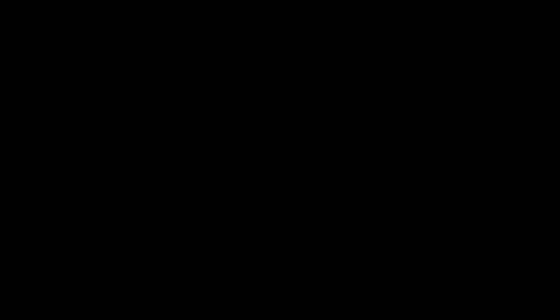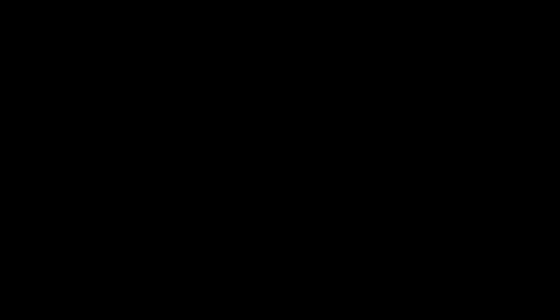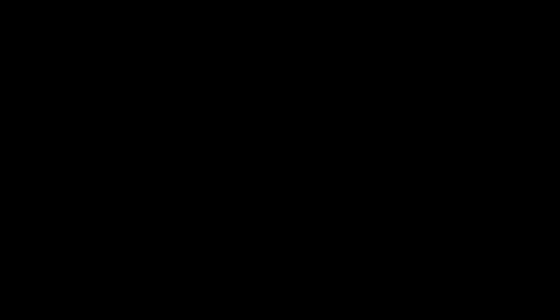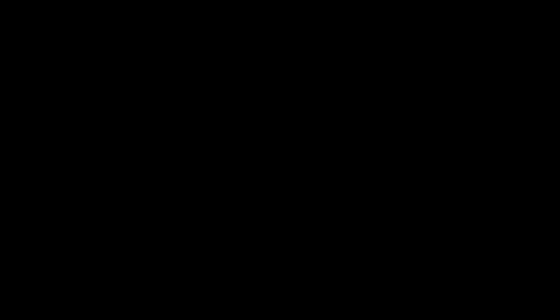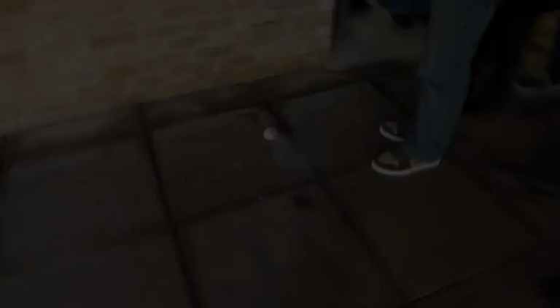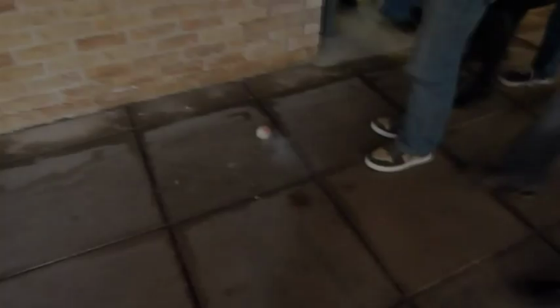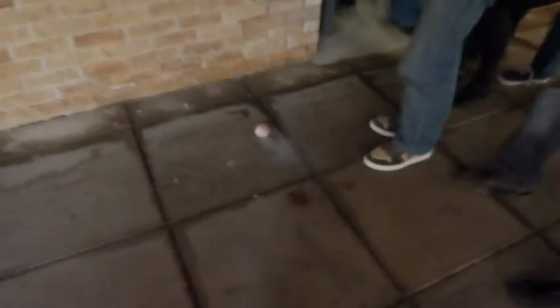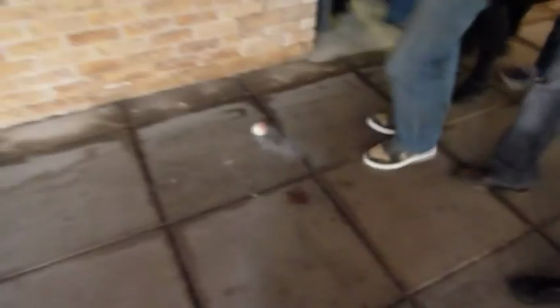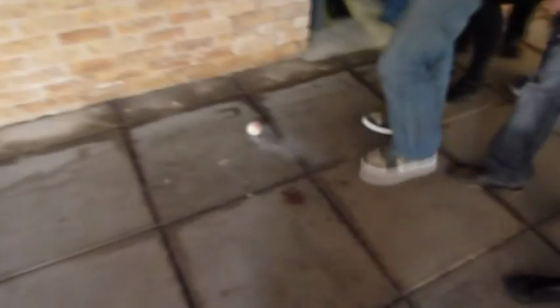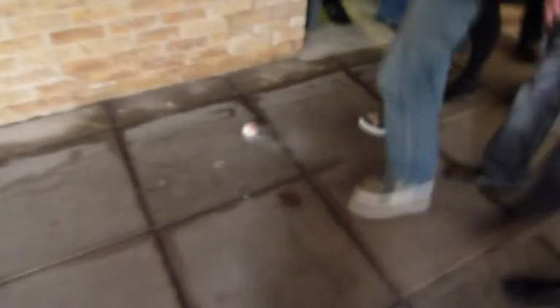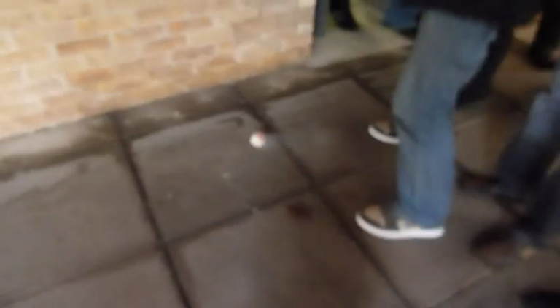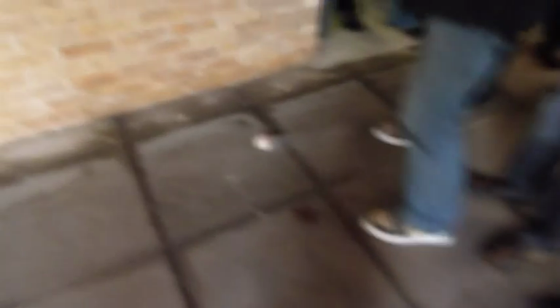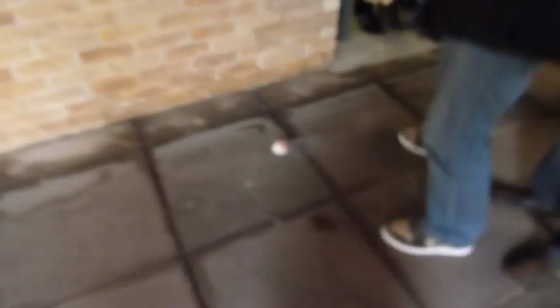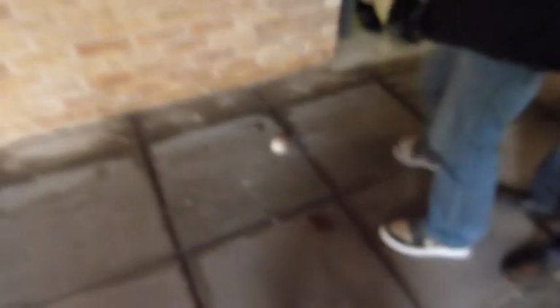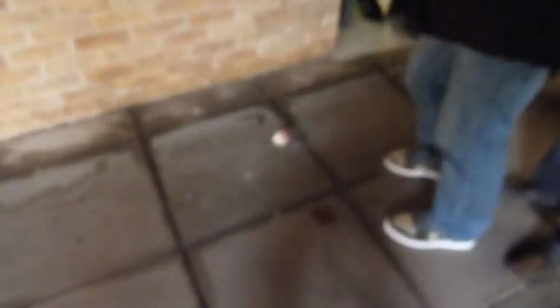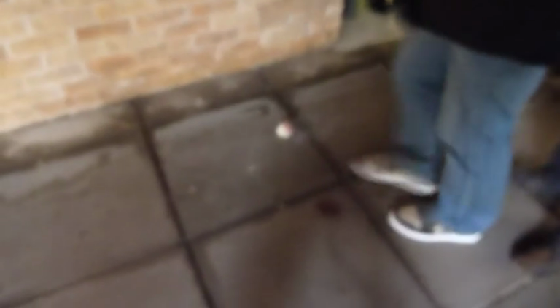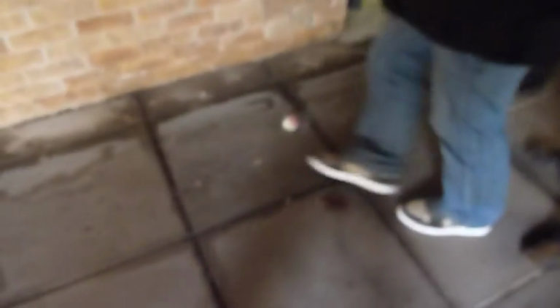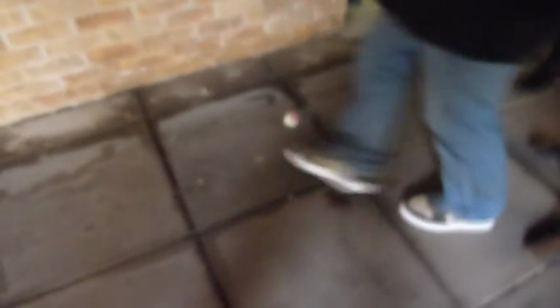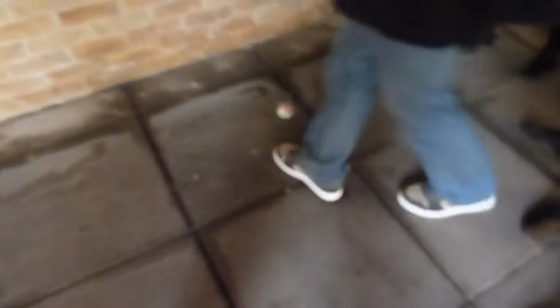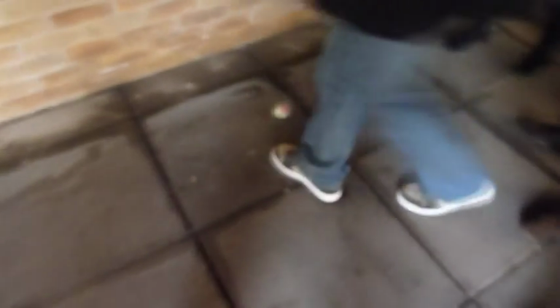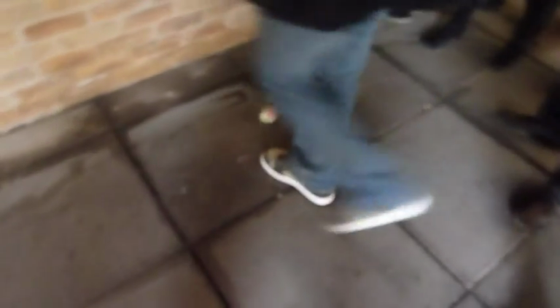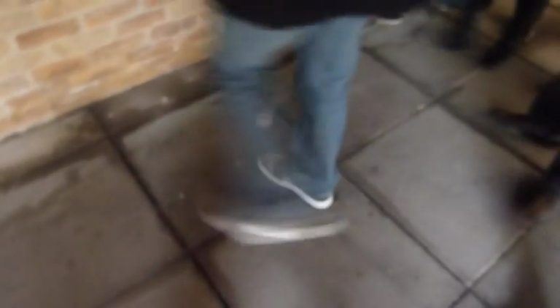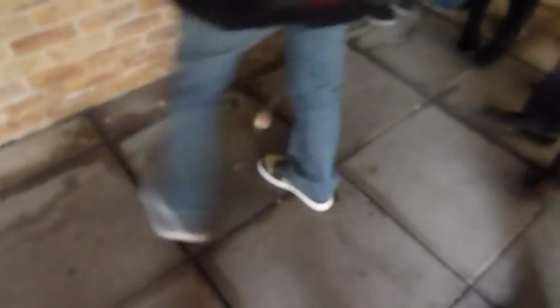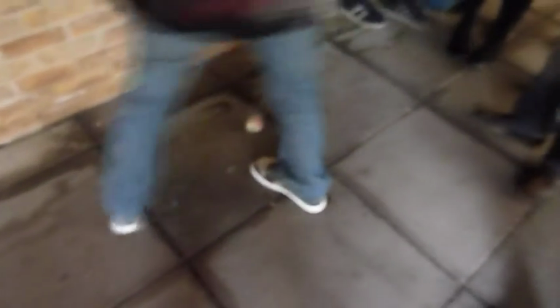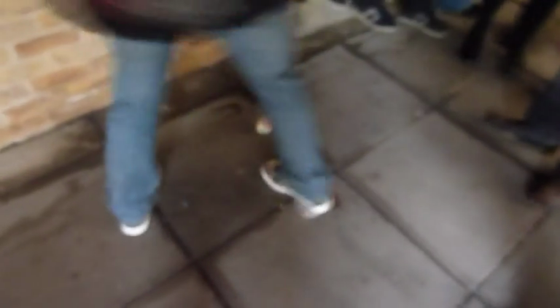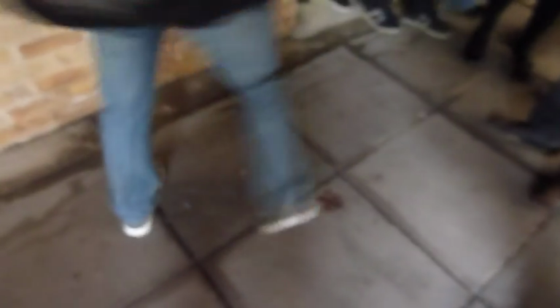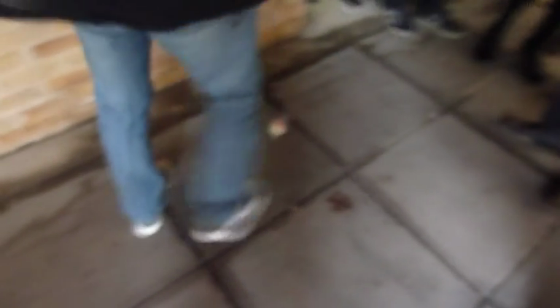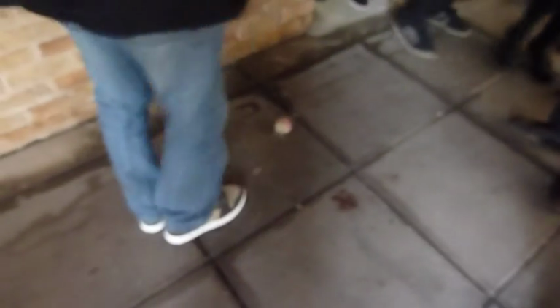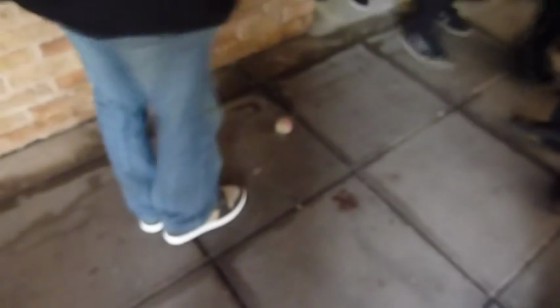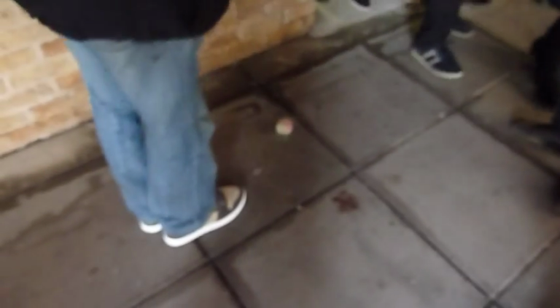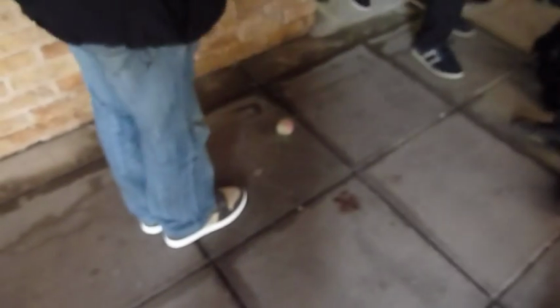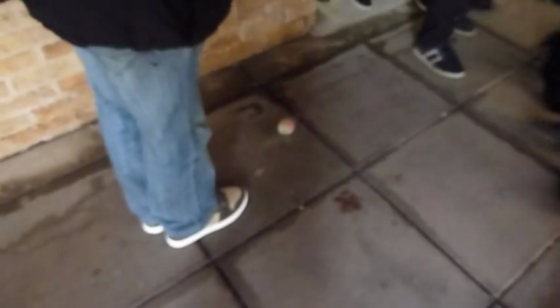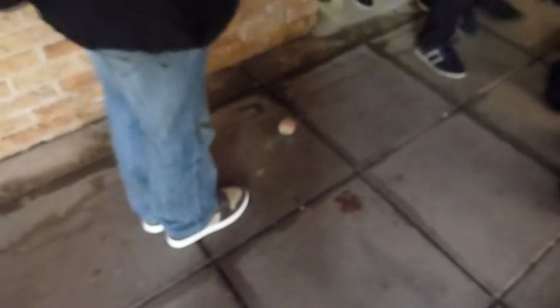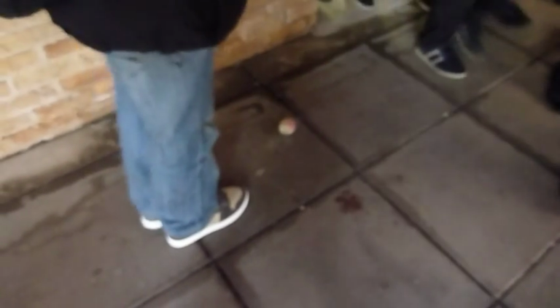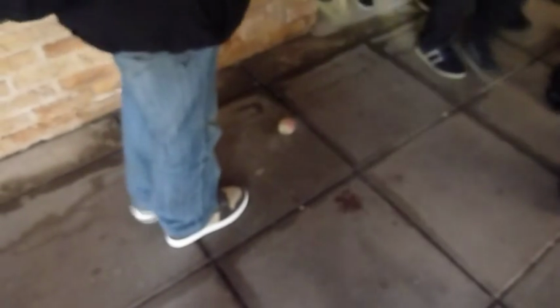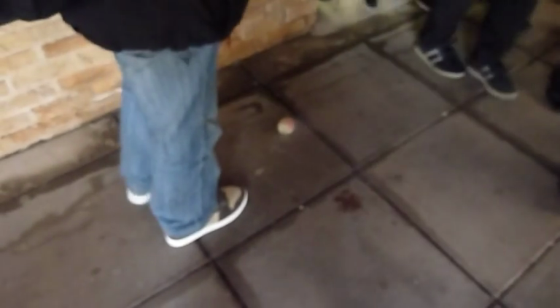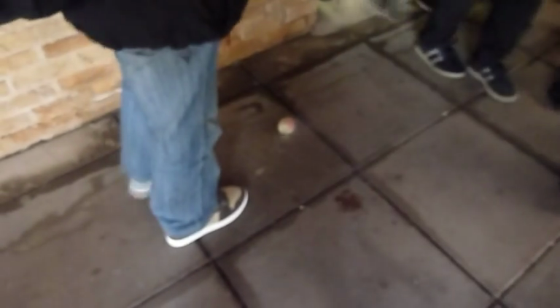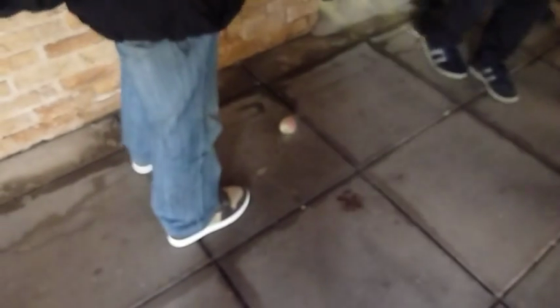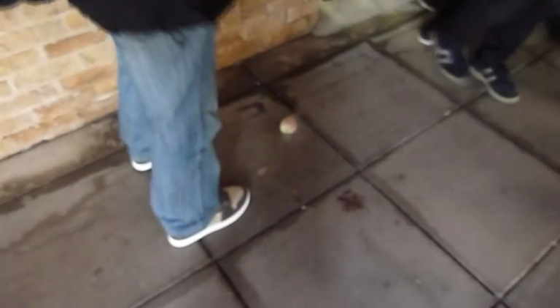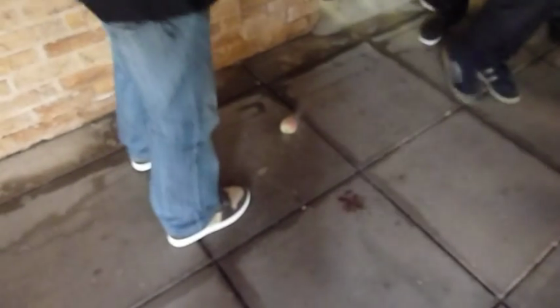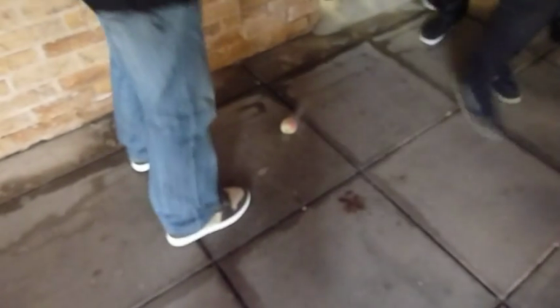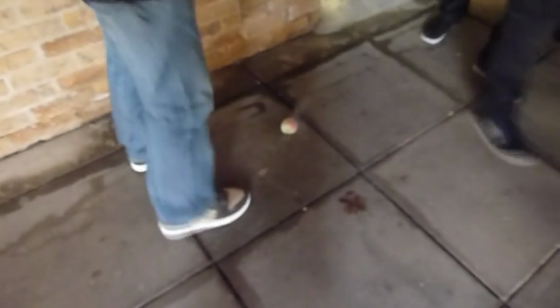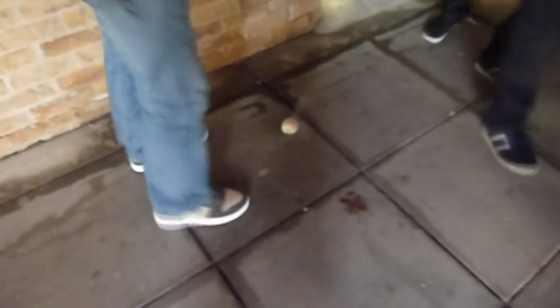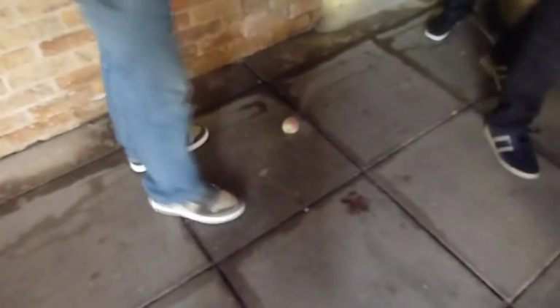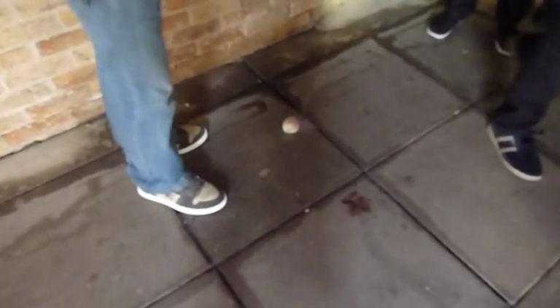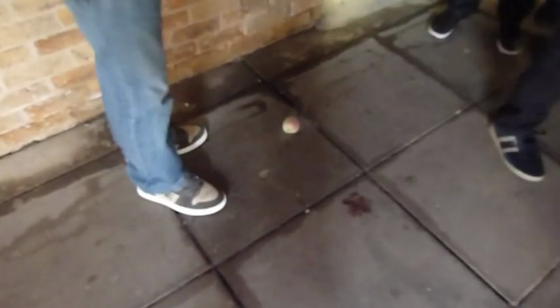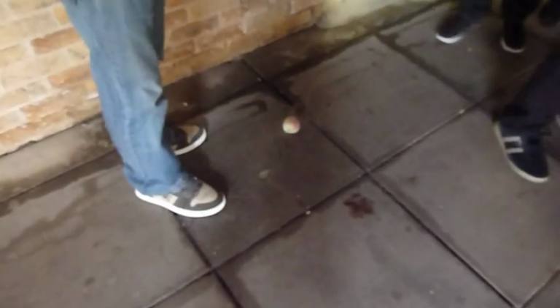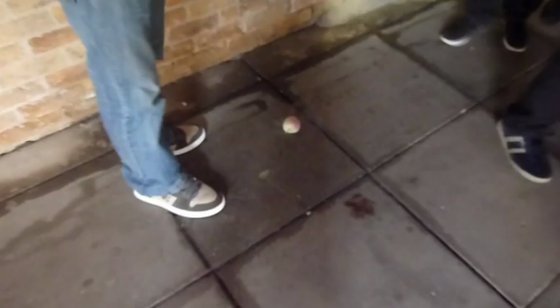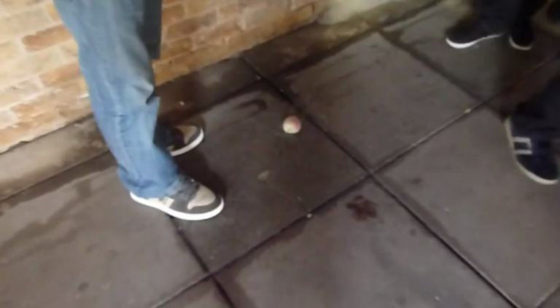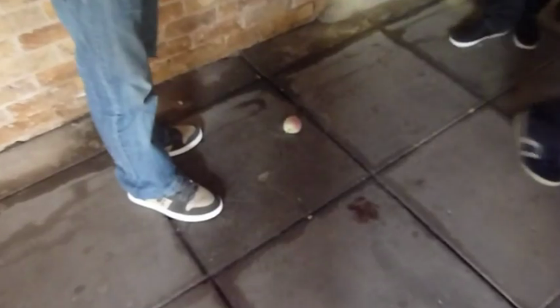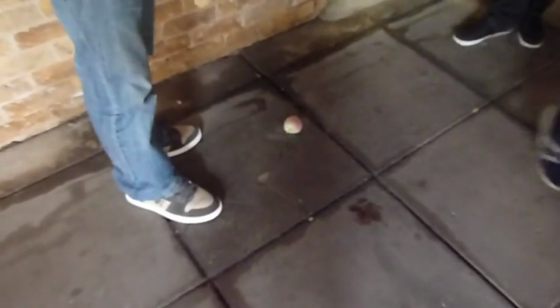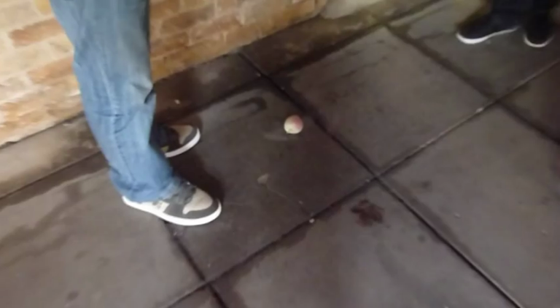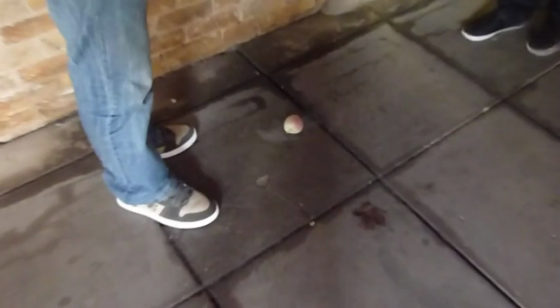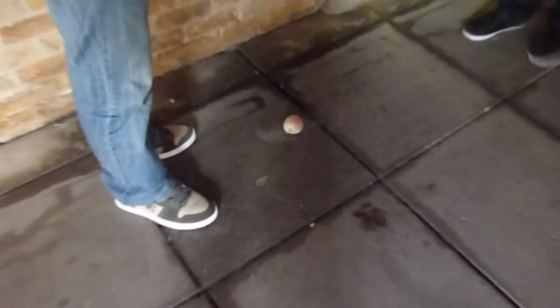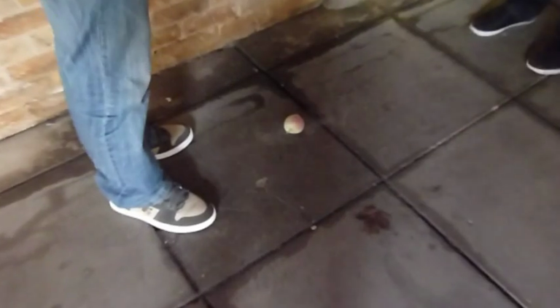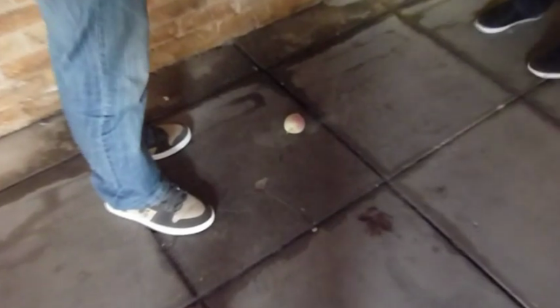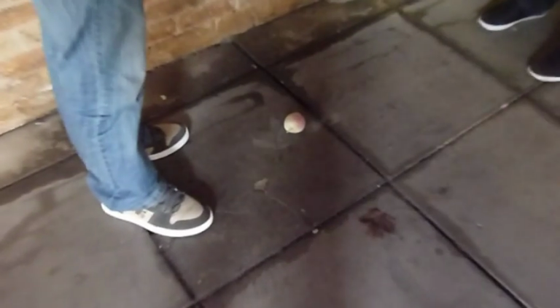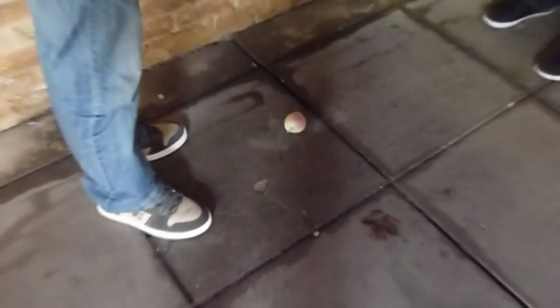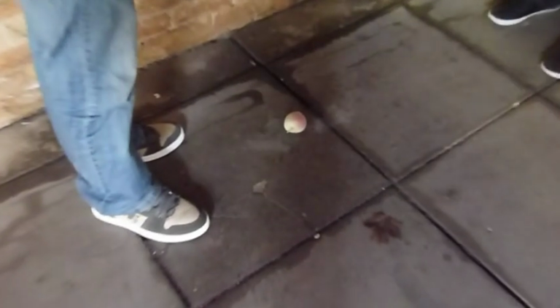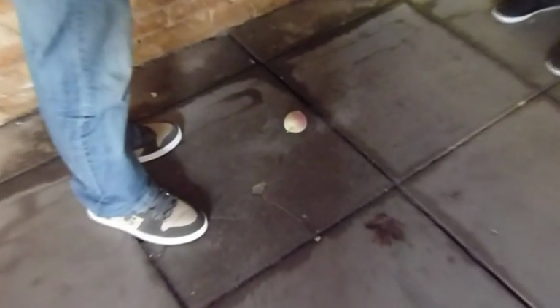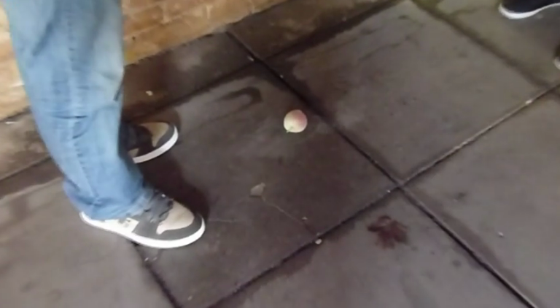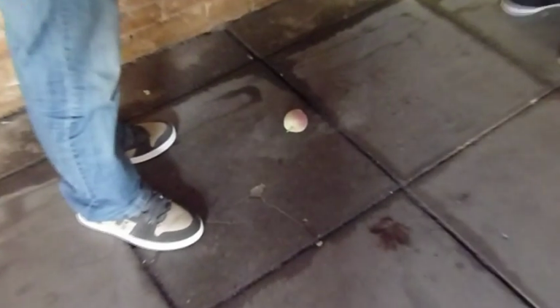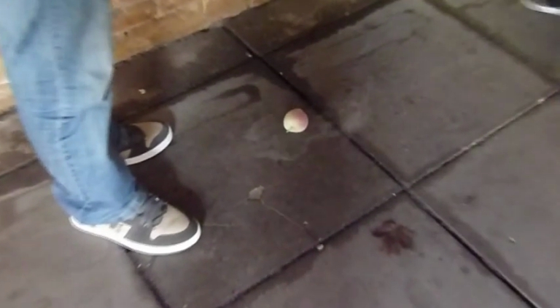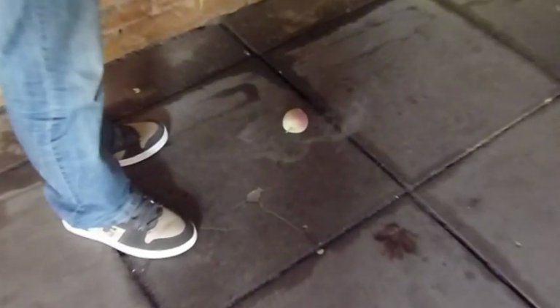Smash it! Out of the way! Throw it against the wall! You should have thrown it!